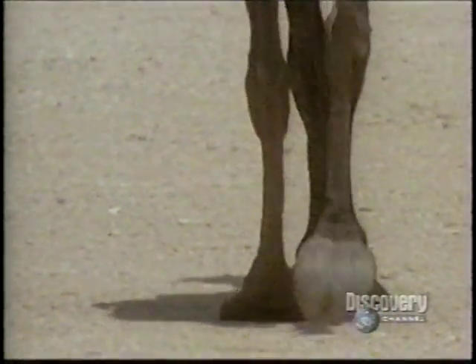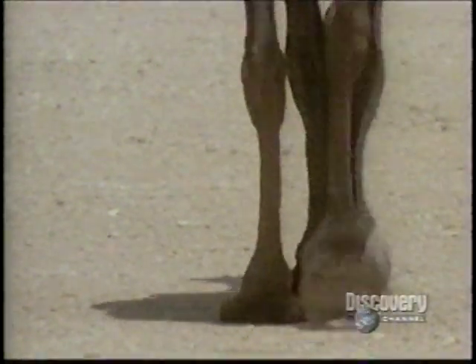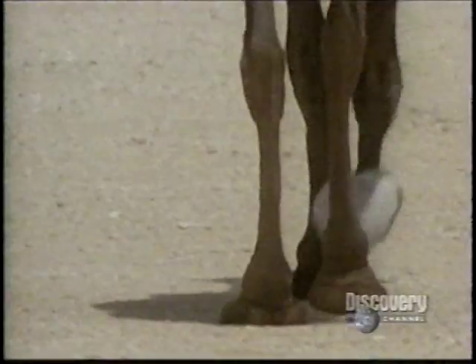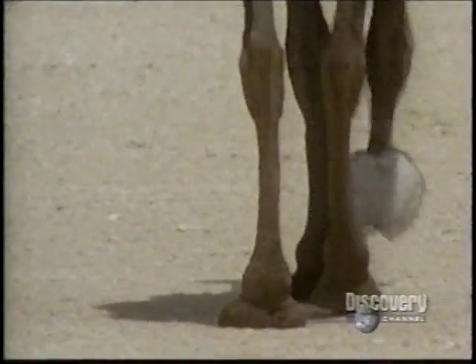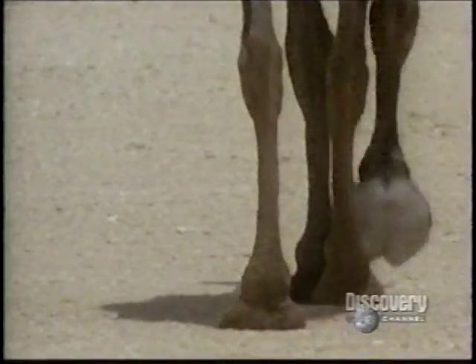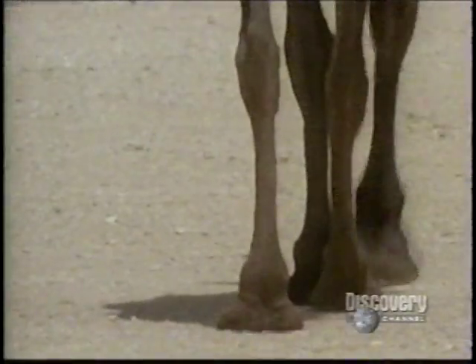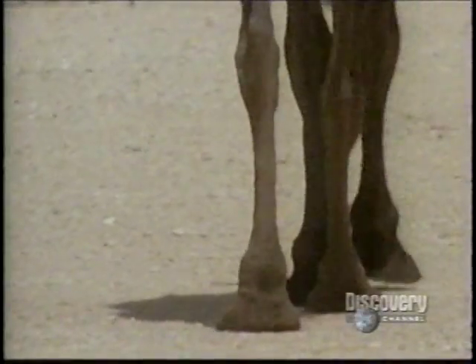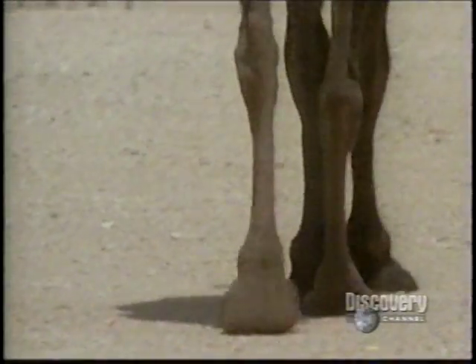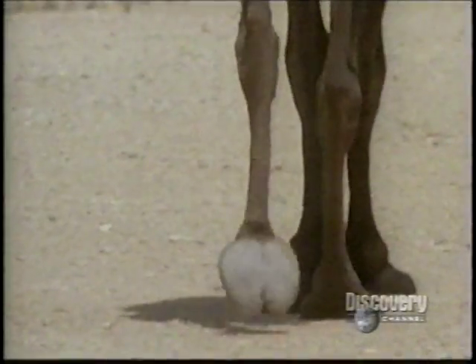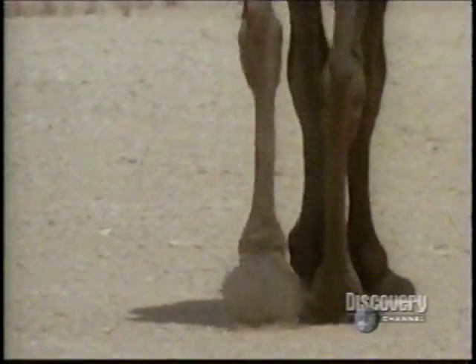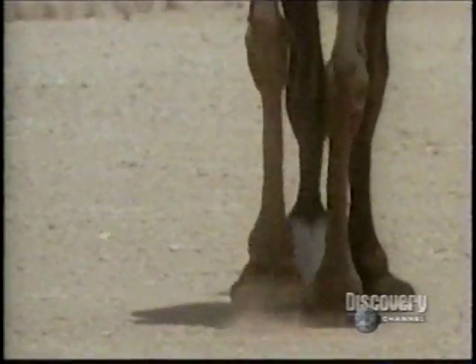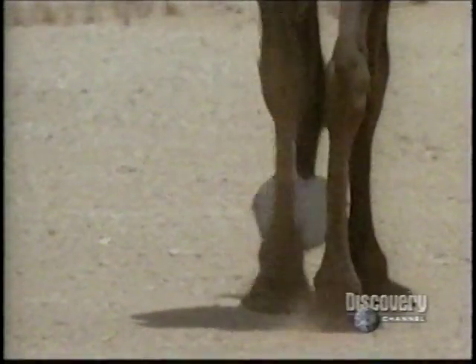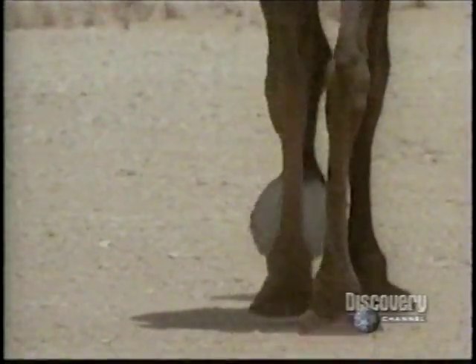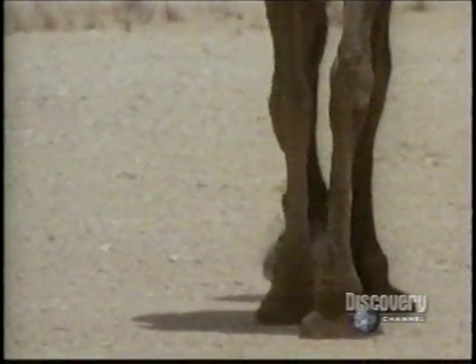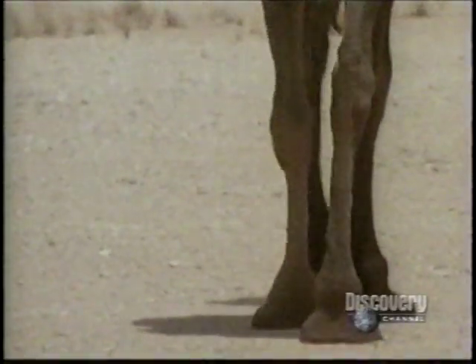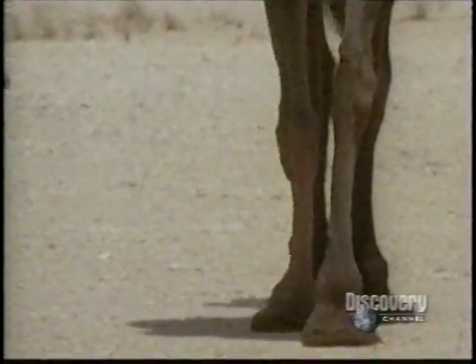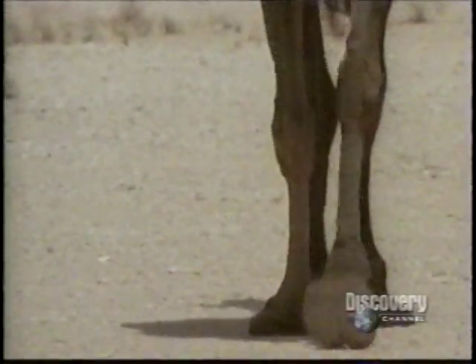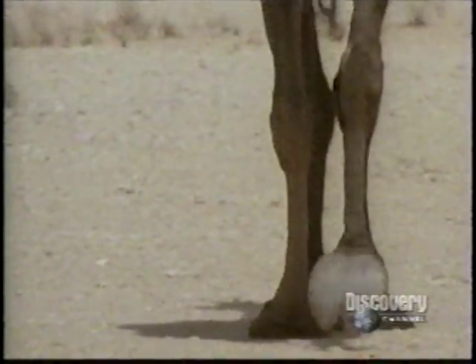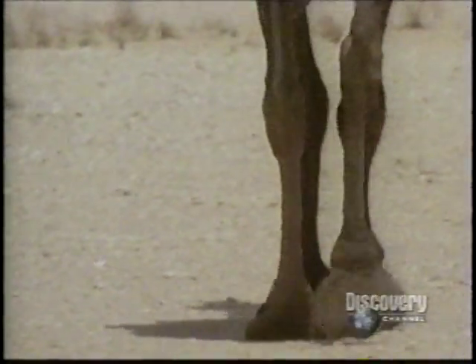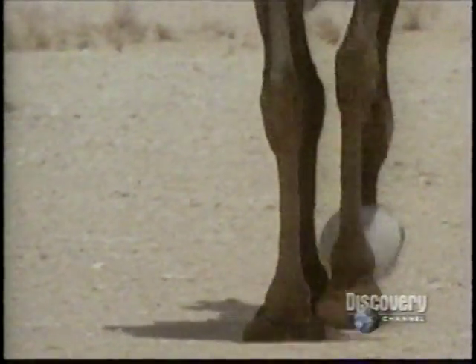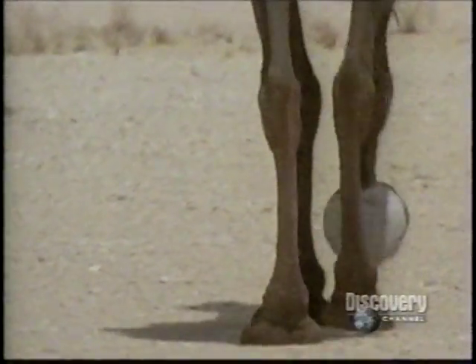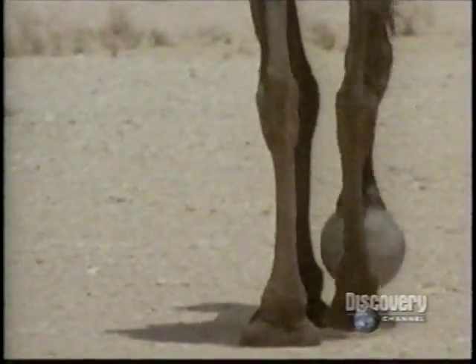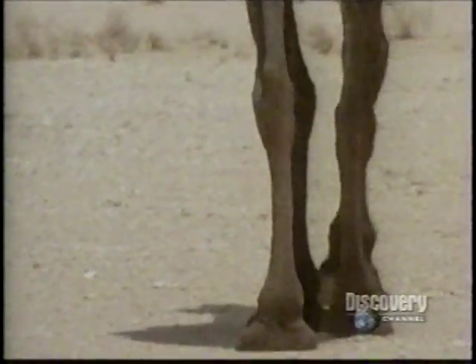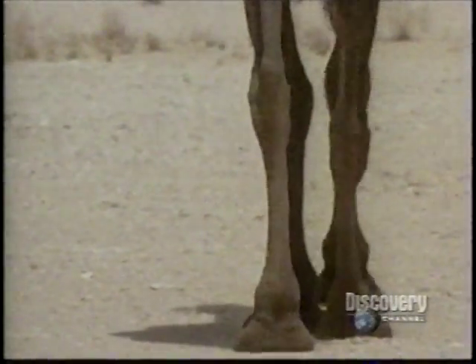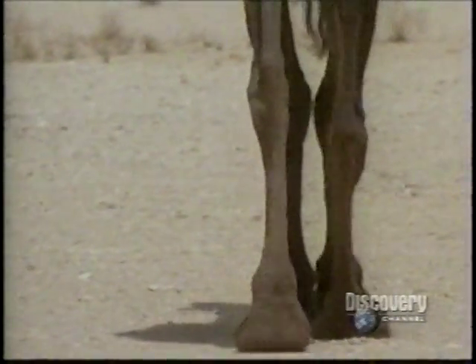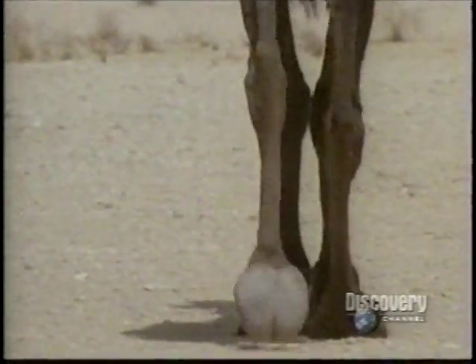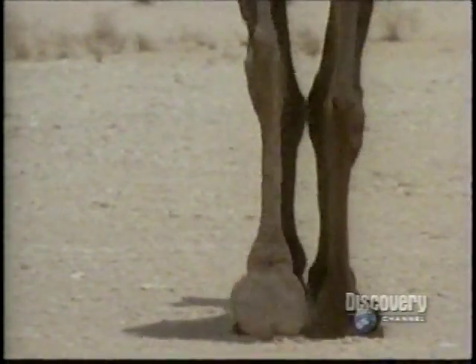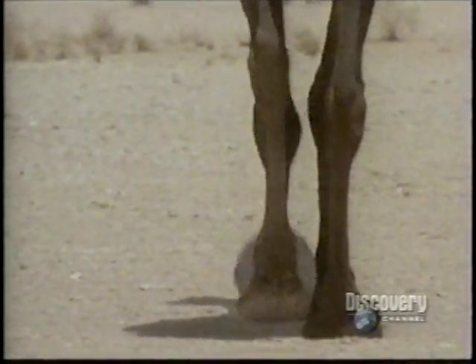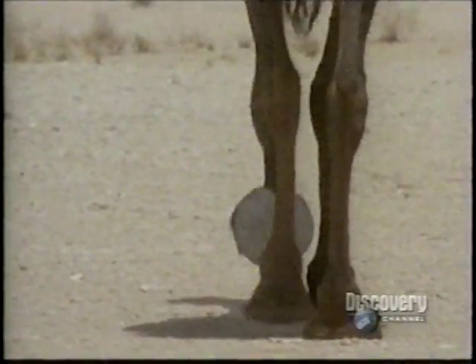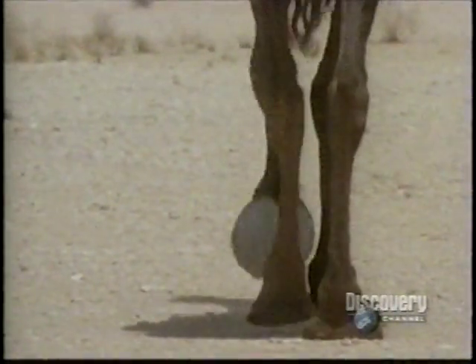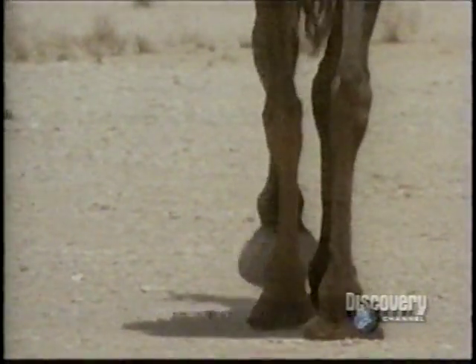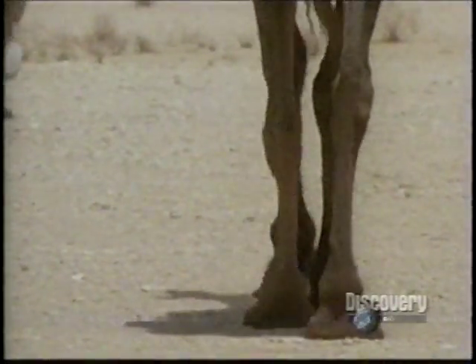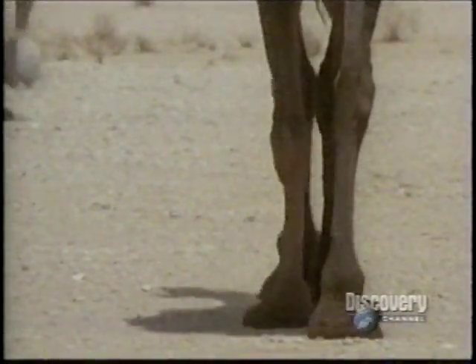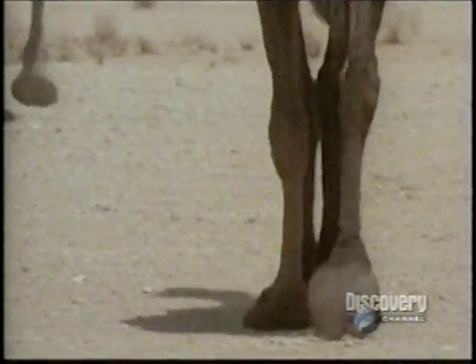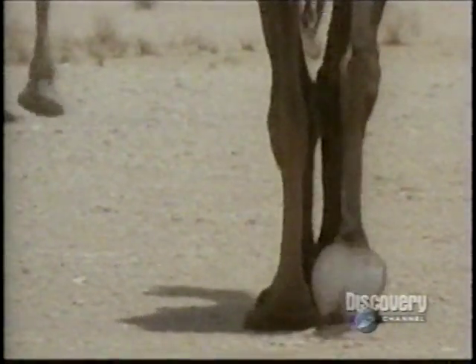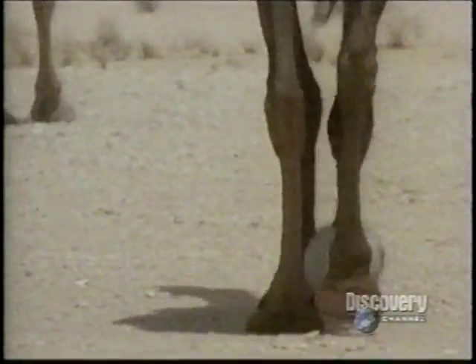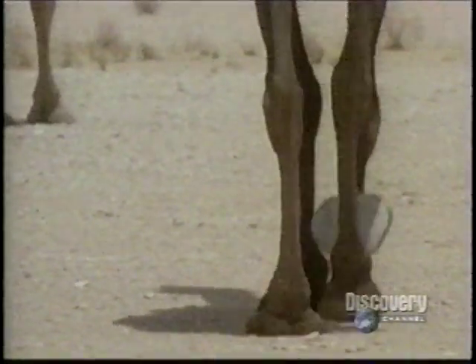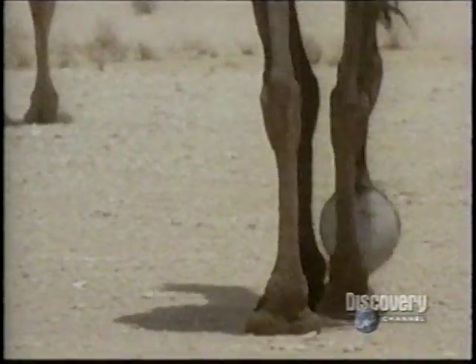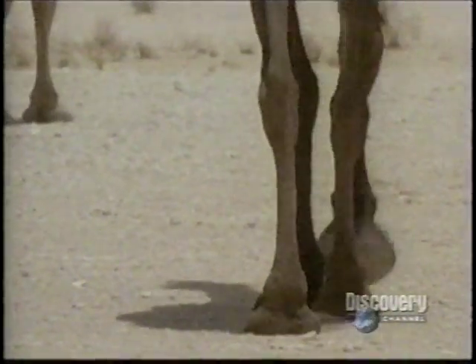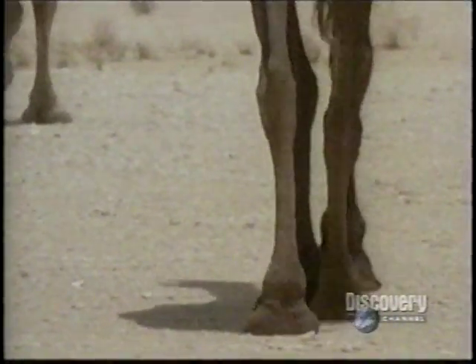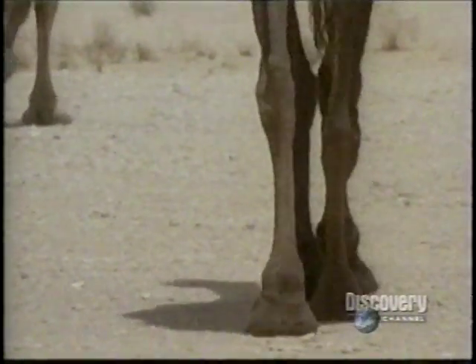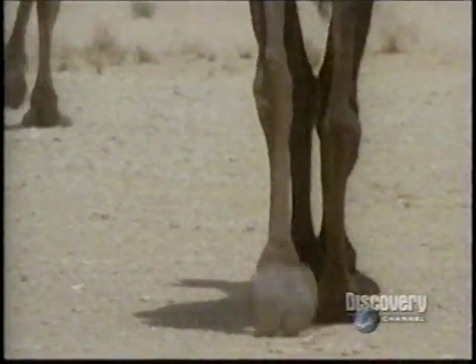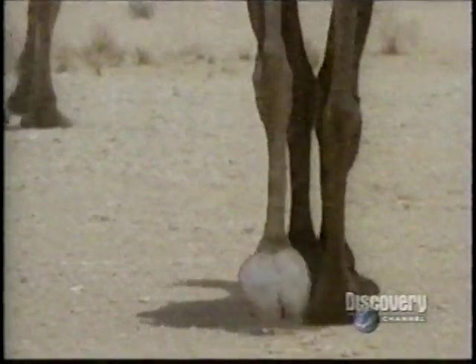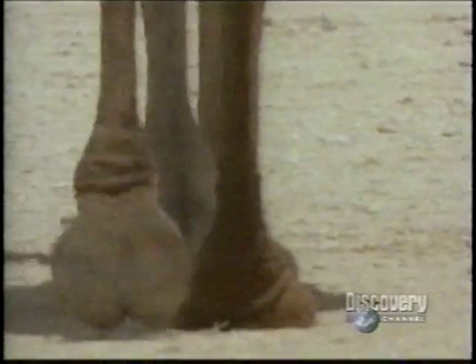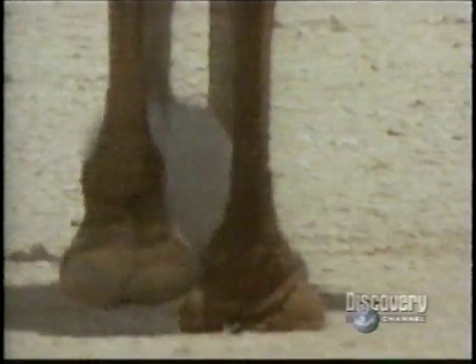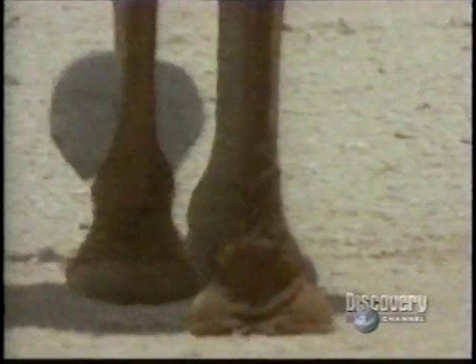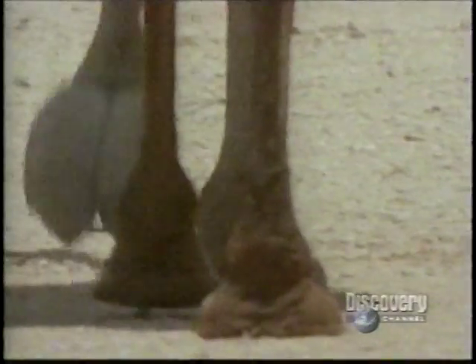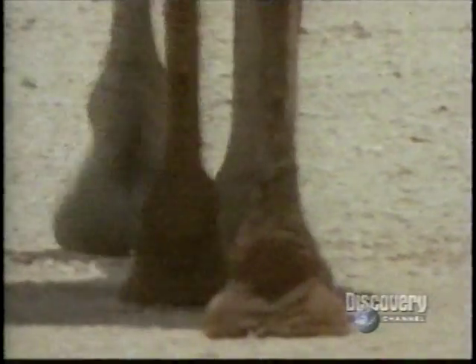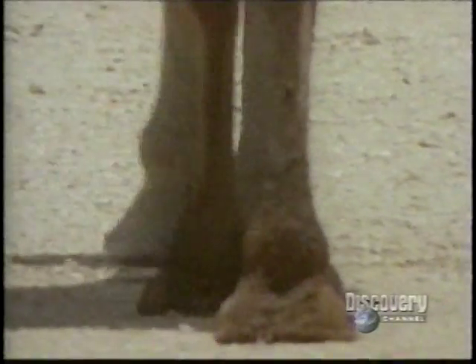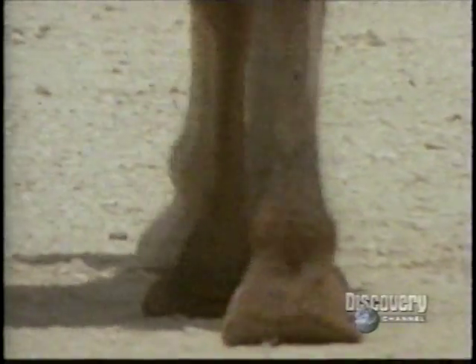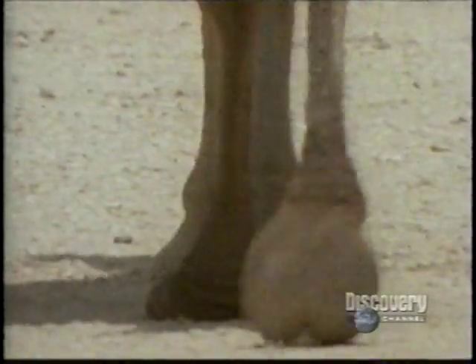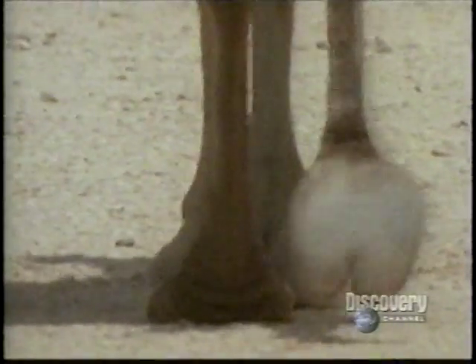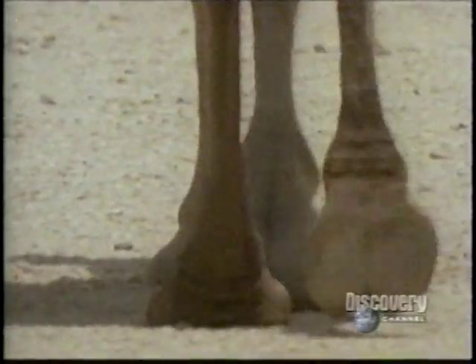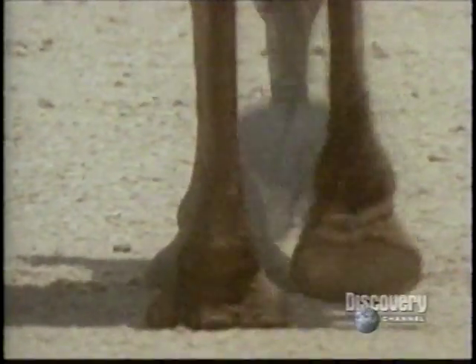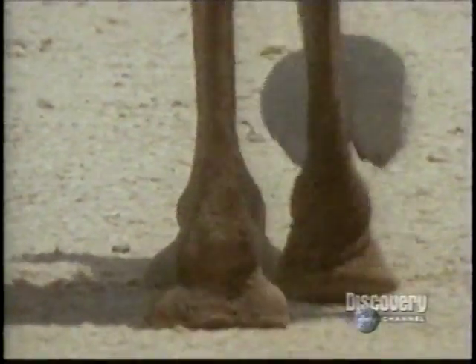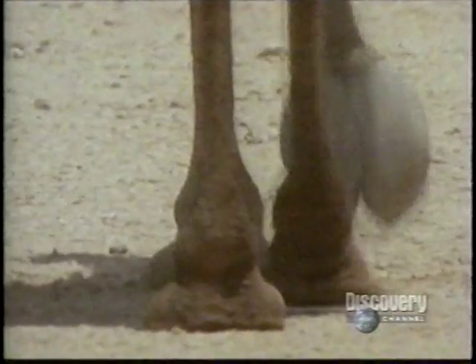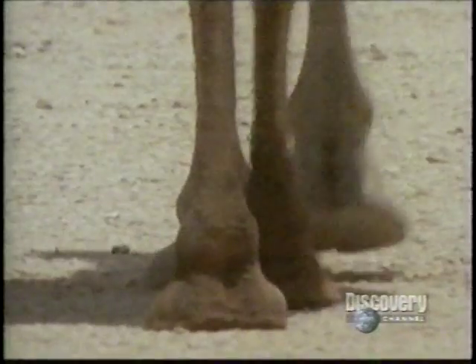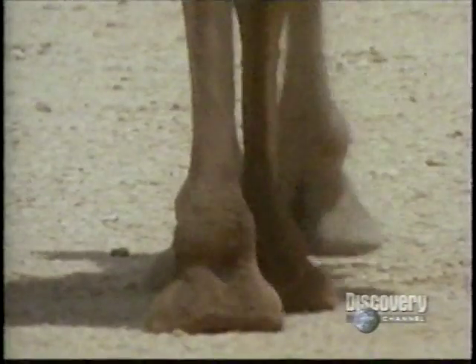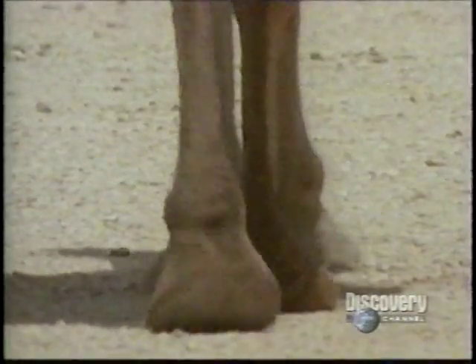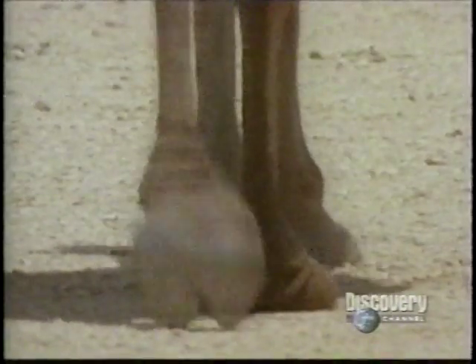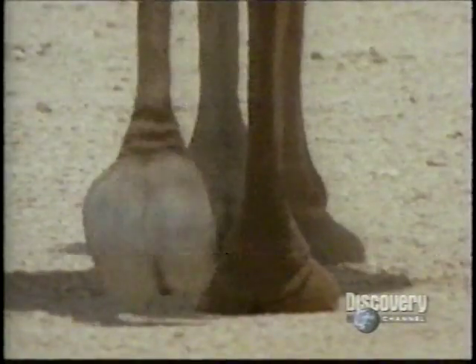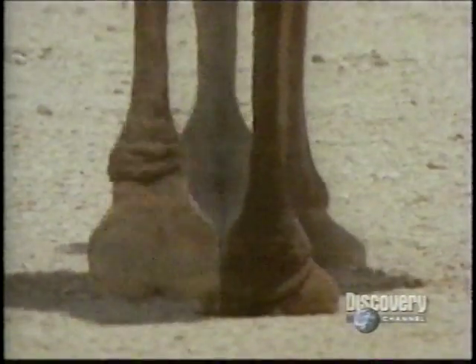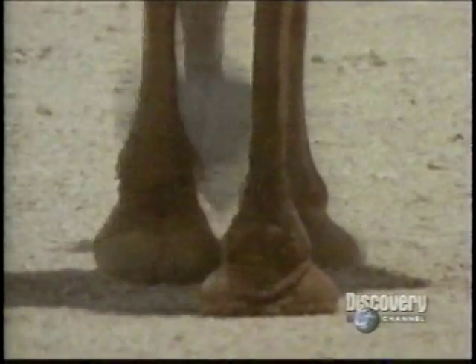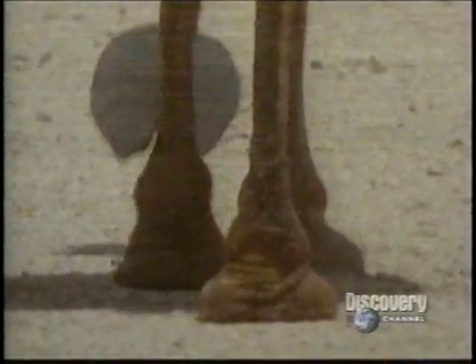A camel can go for weeks without drinking, but another desert adapter doesn't need to drink at all.